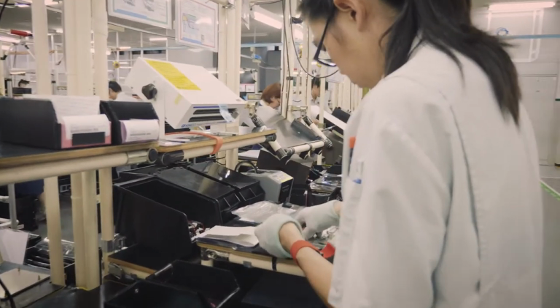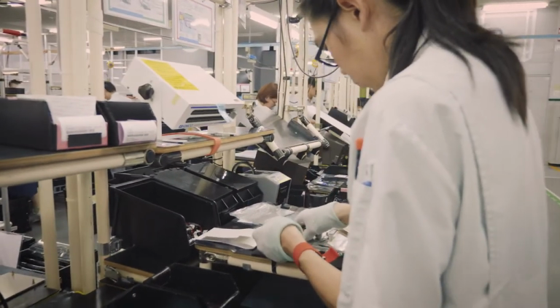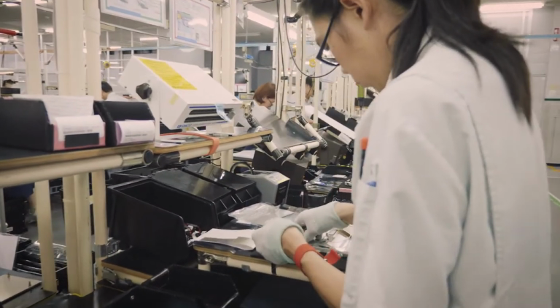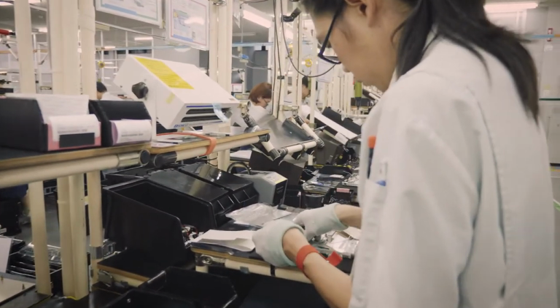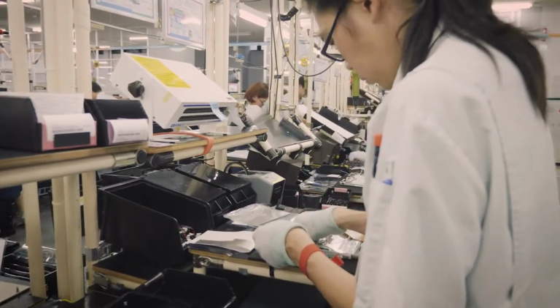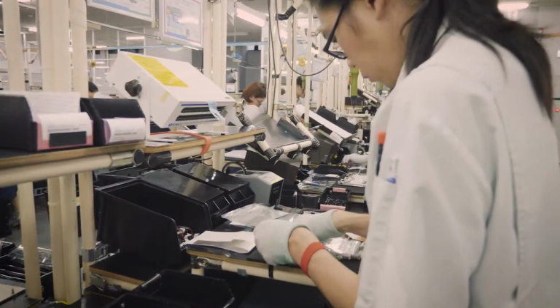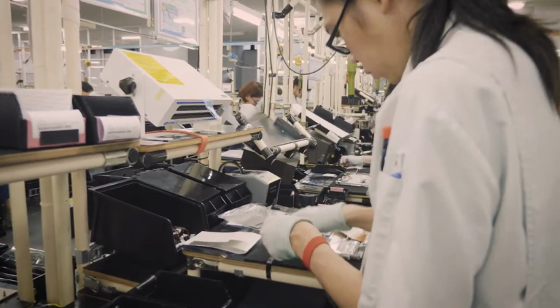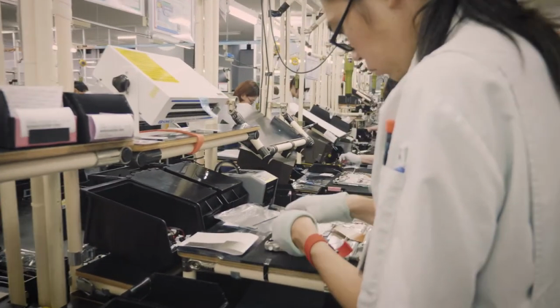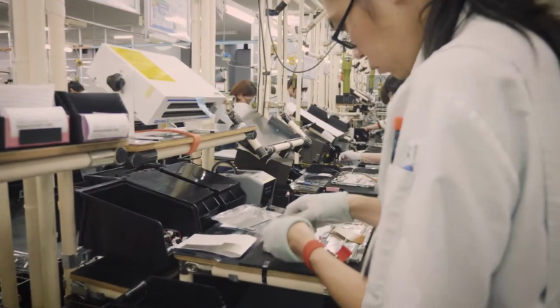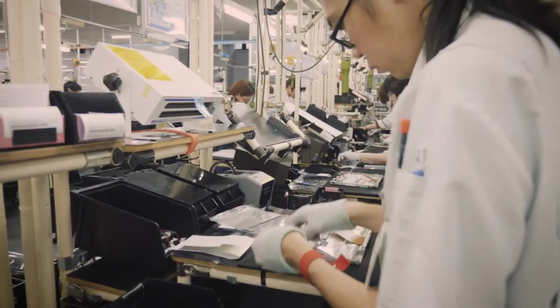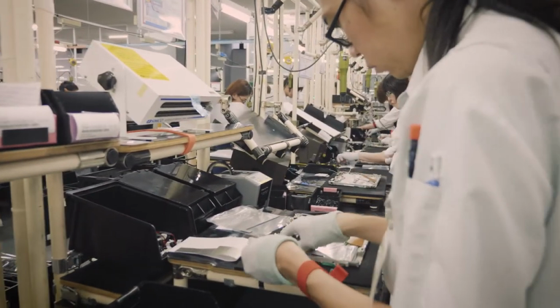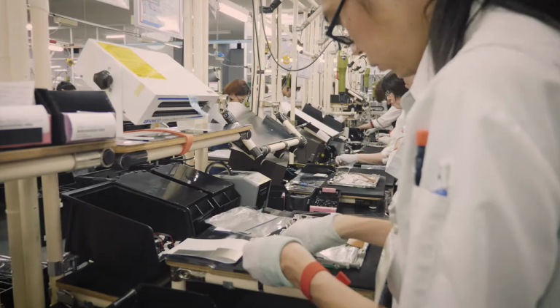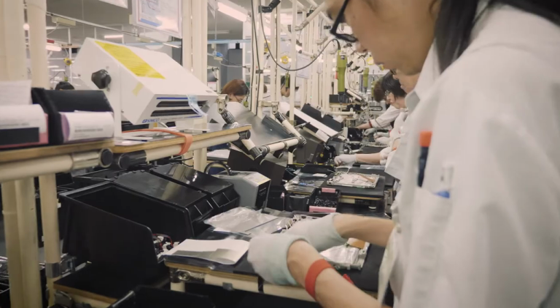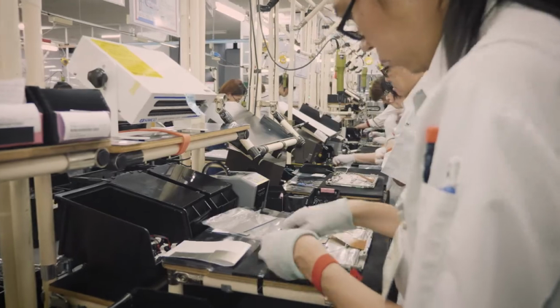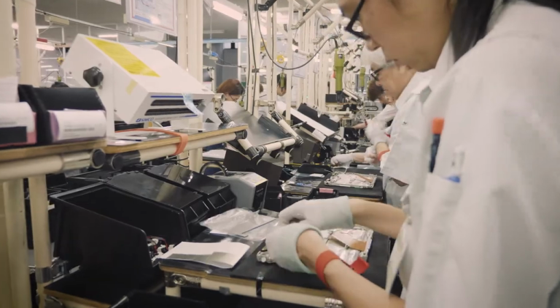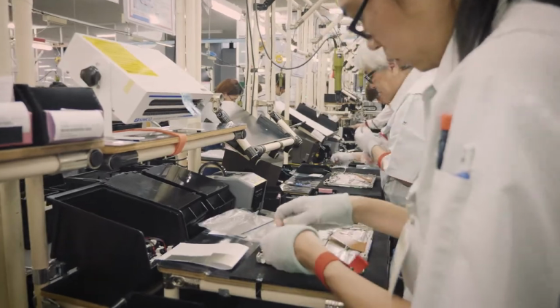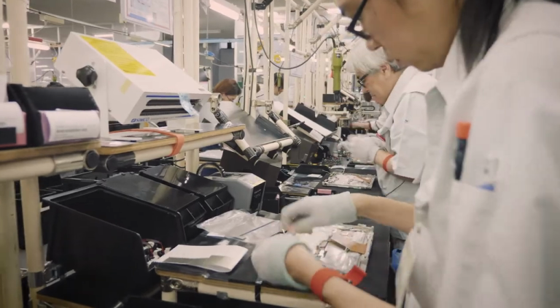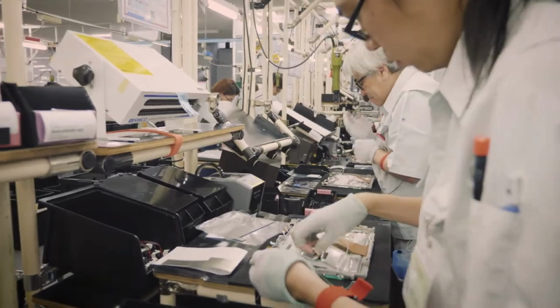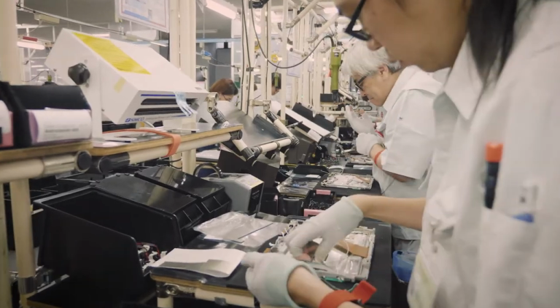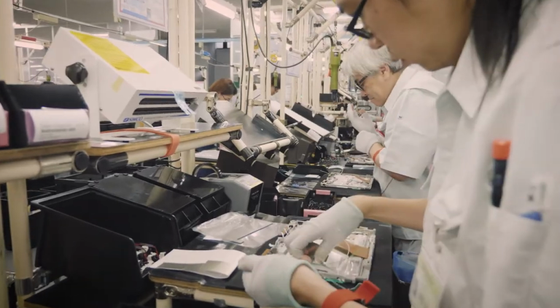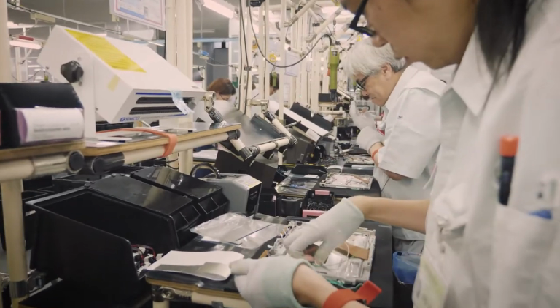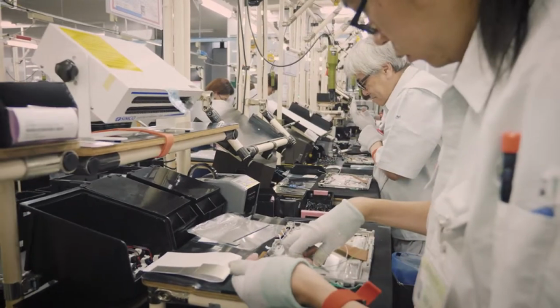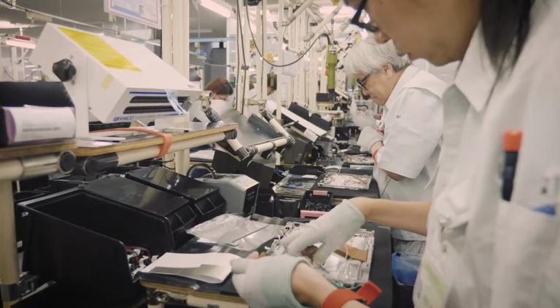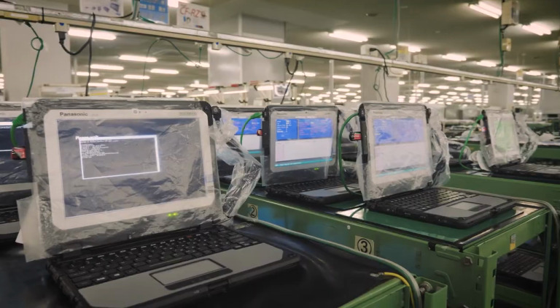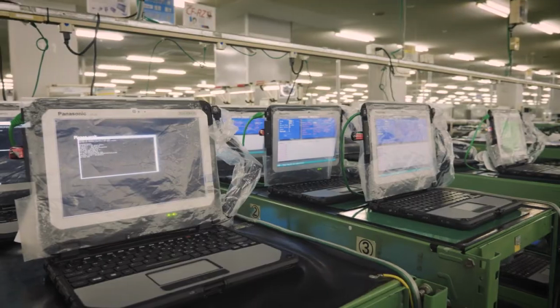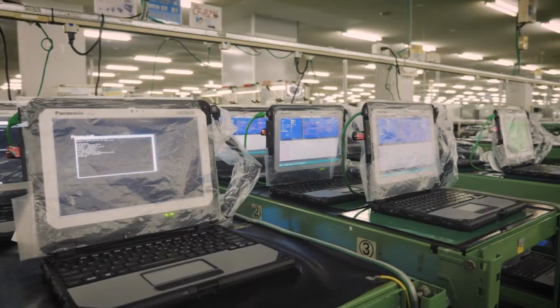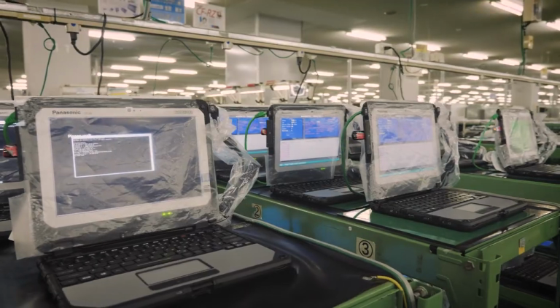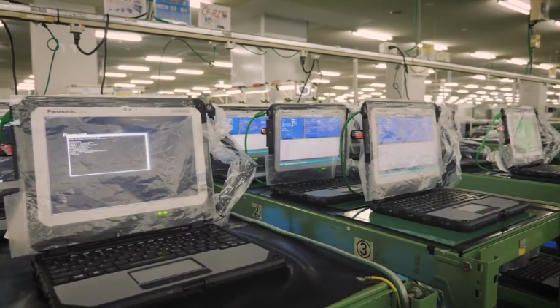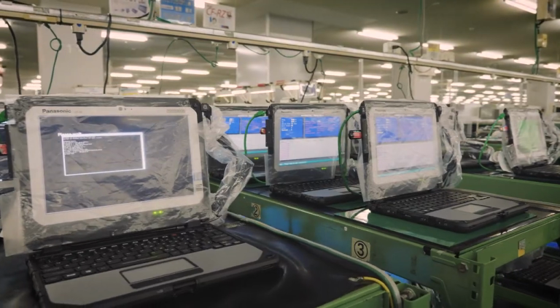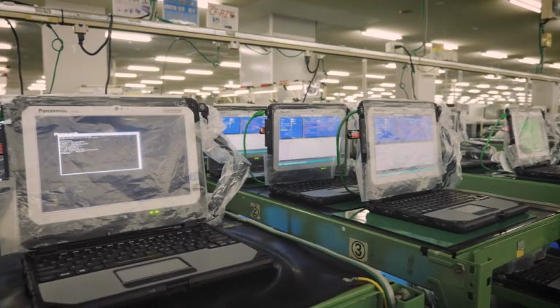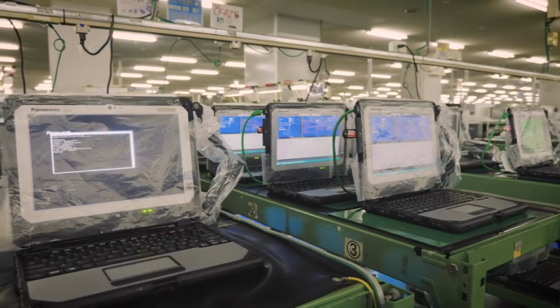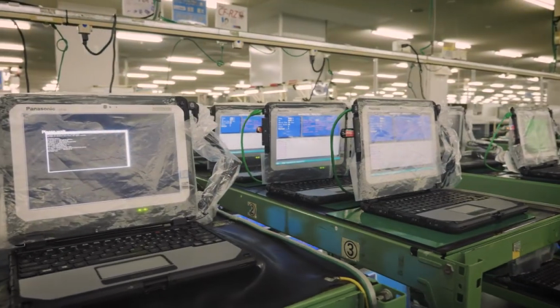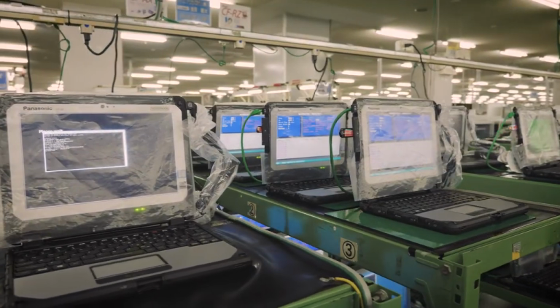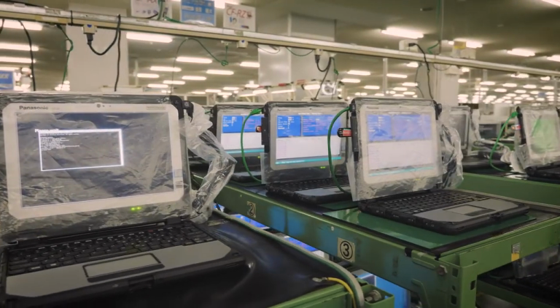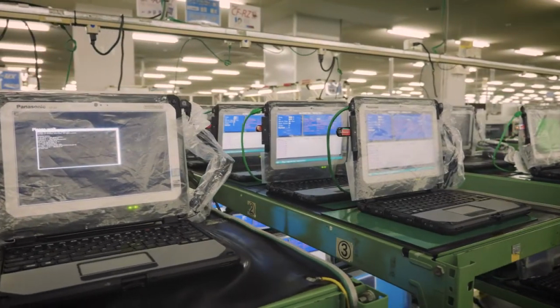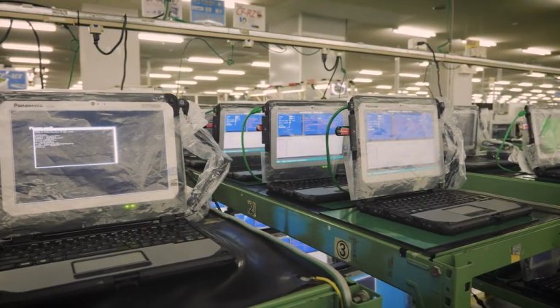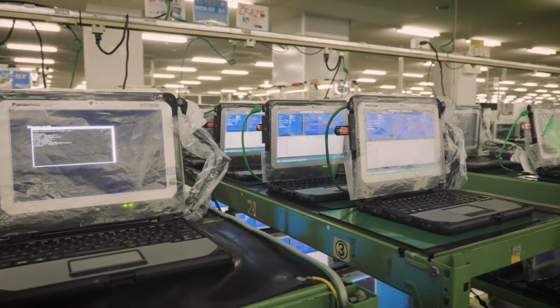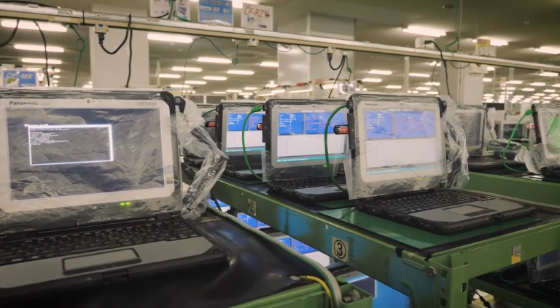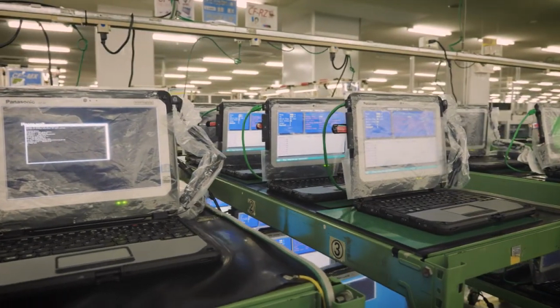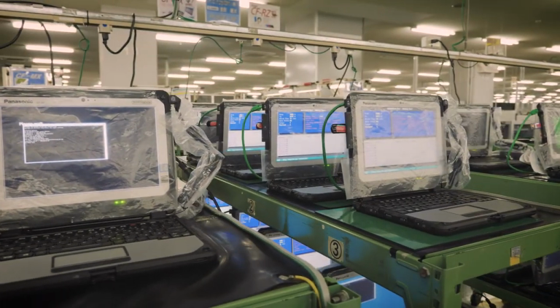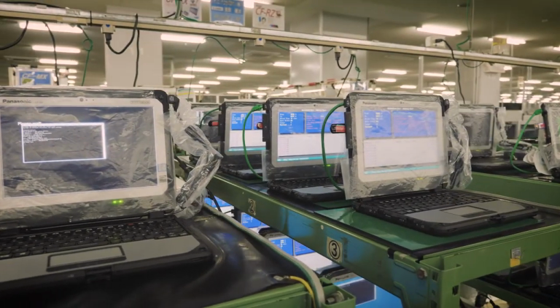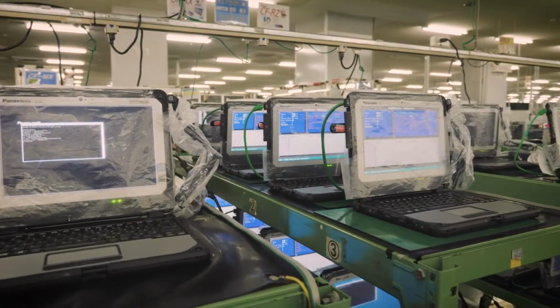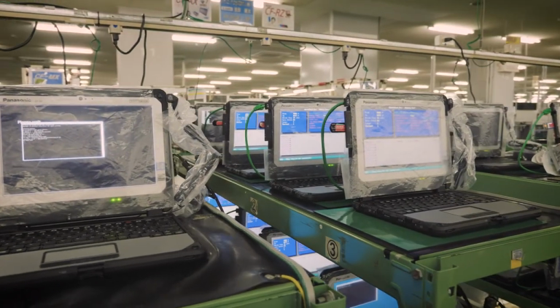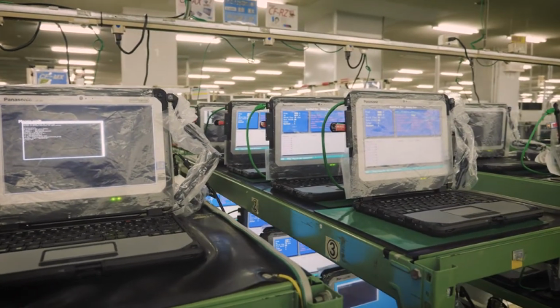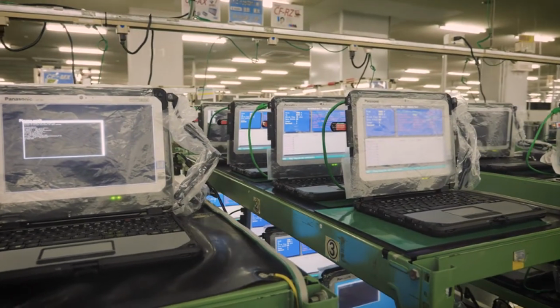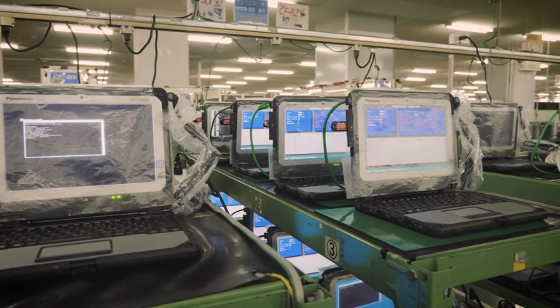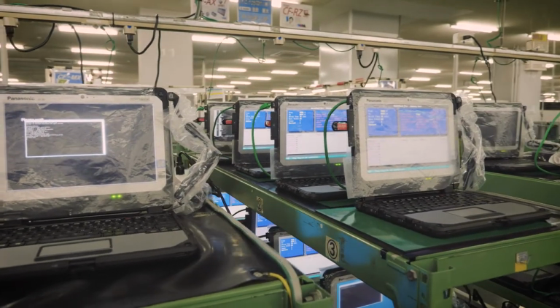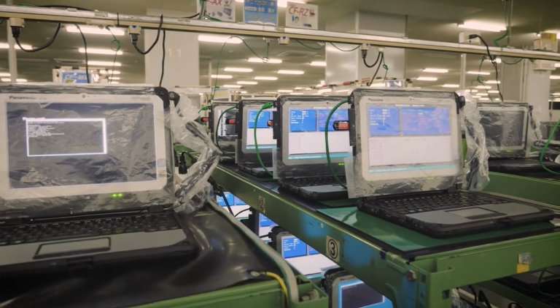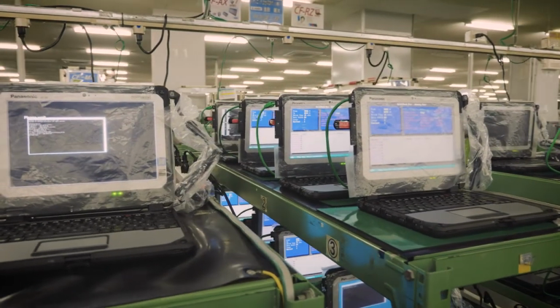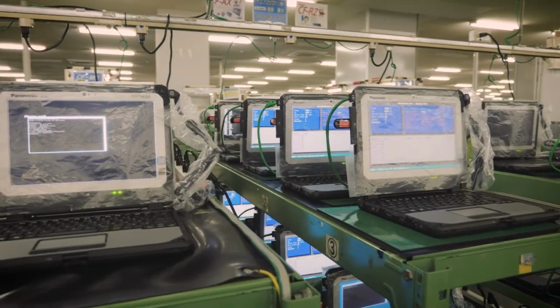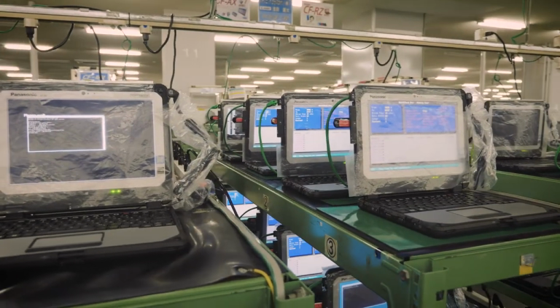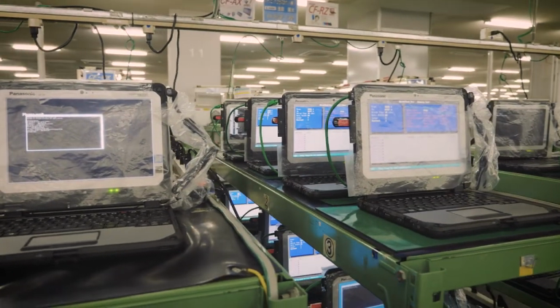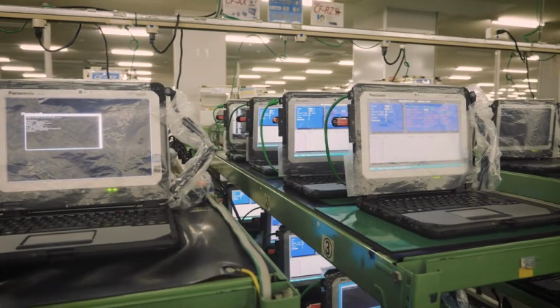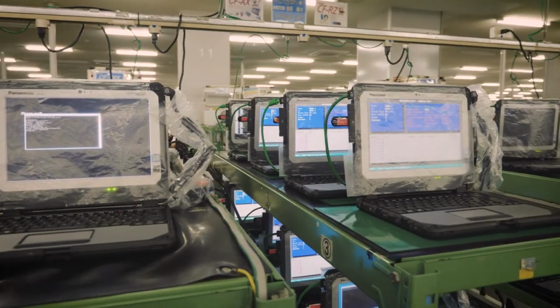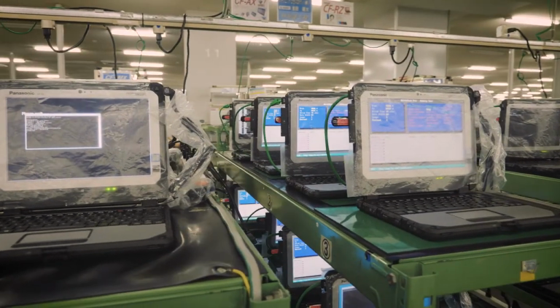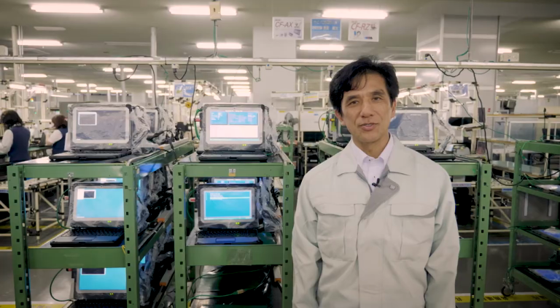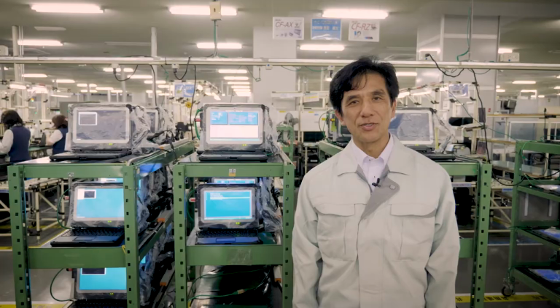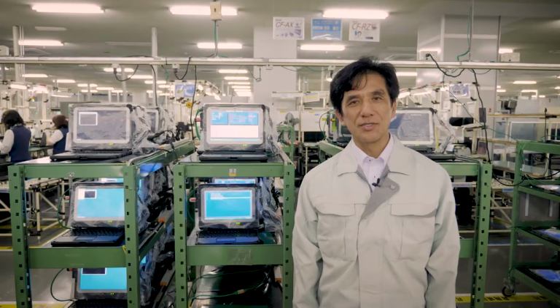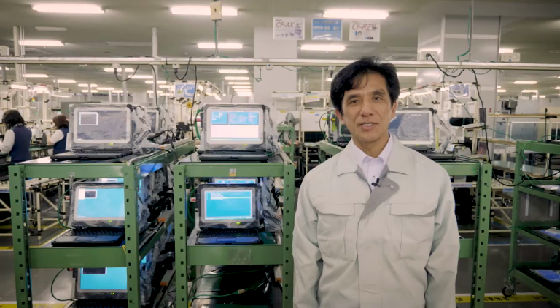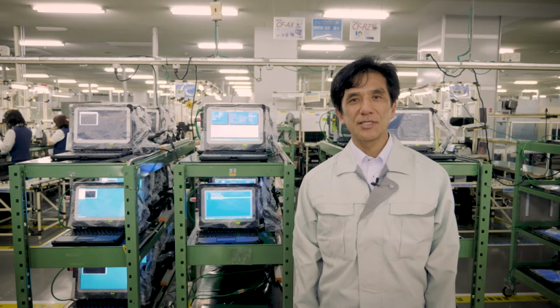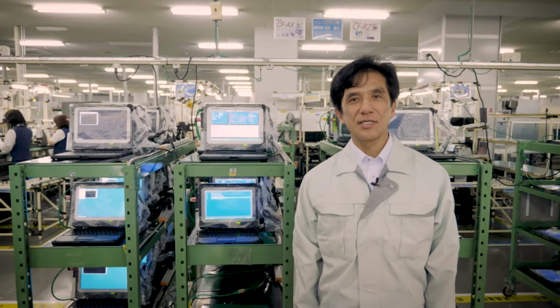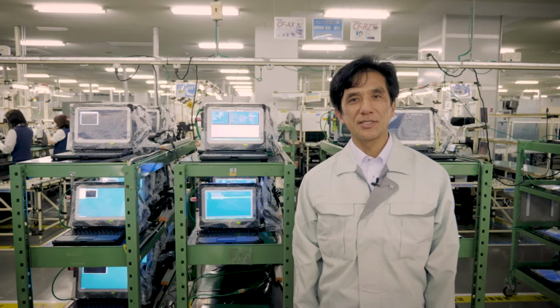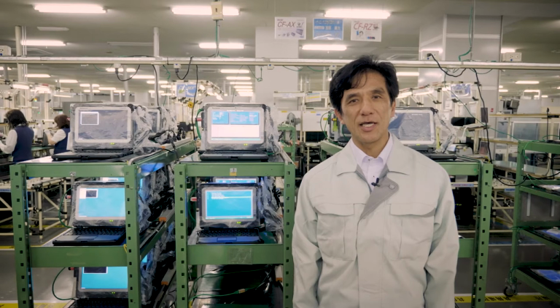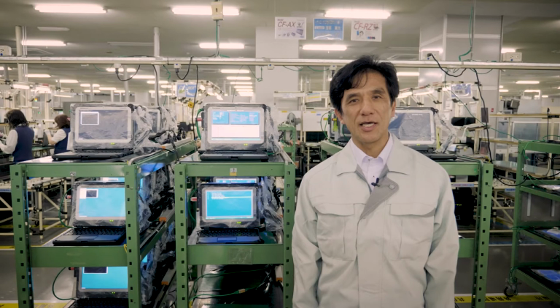Once all assembly is complete, we will install the latest Windows 10 Pro. The hard disk, SSD, and memory will be thoroughly checked for quality.